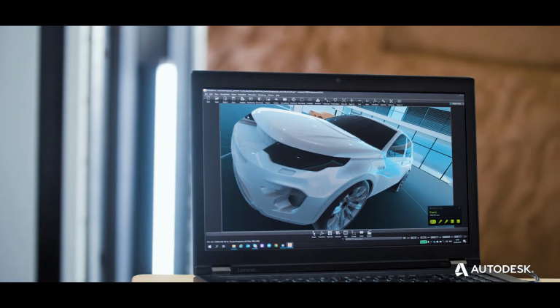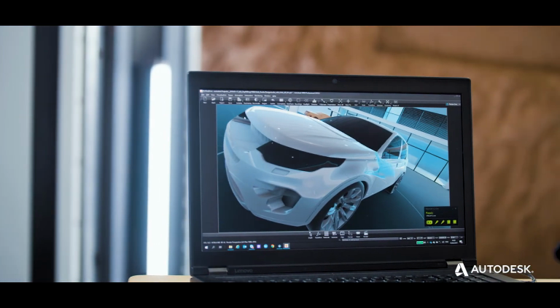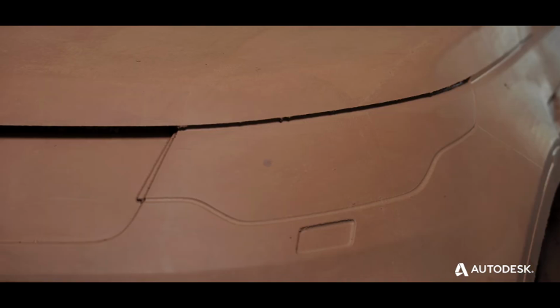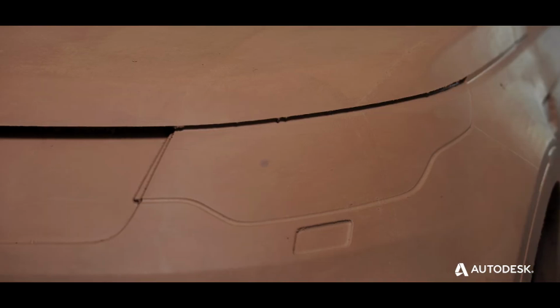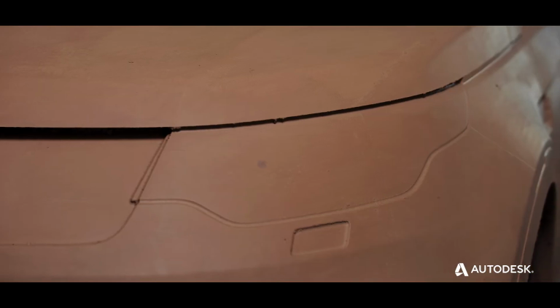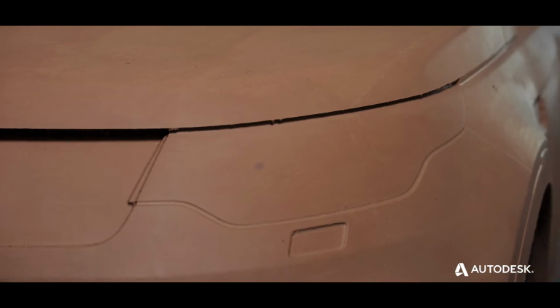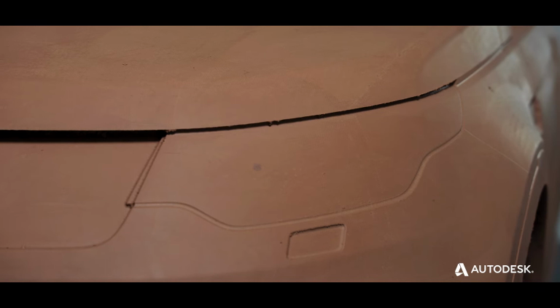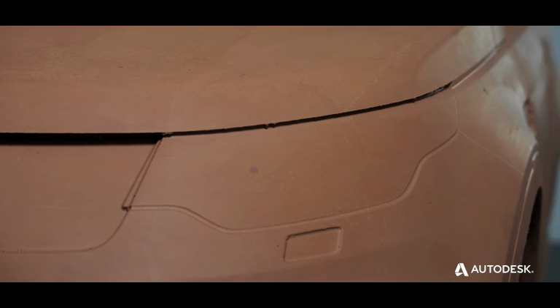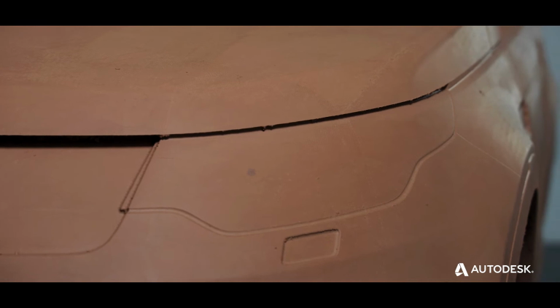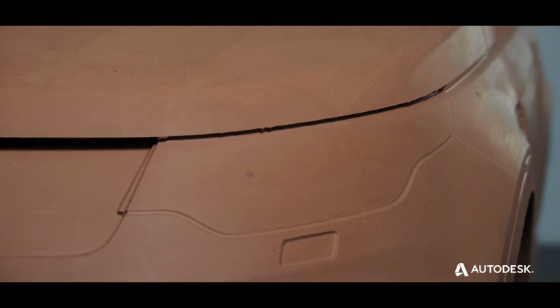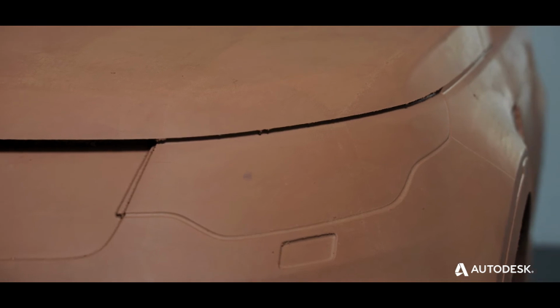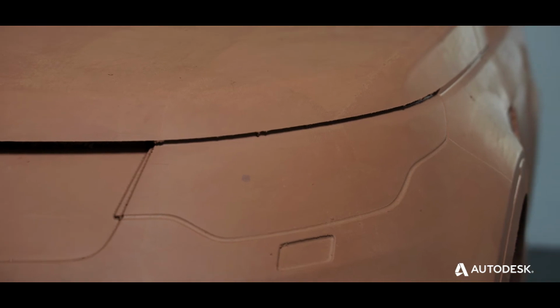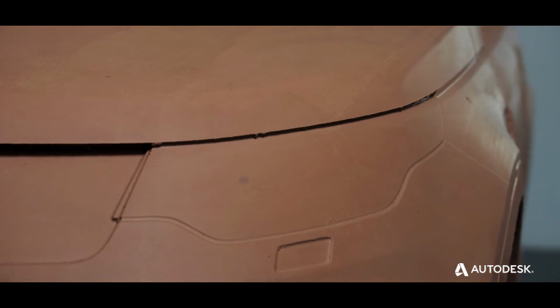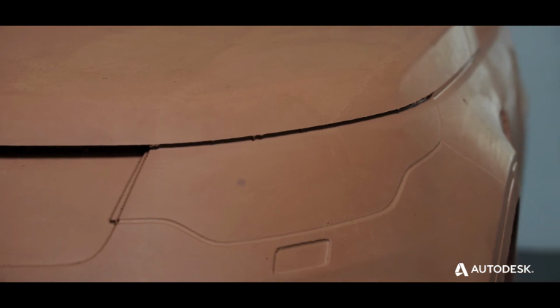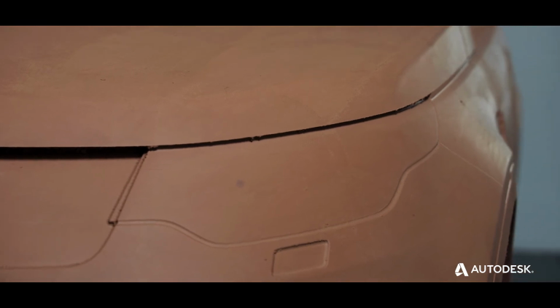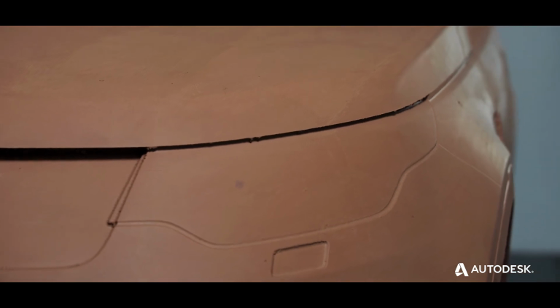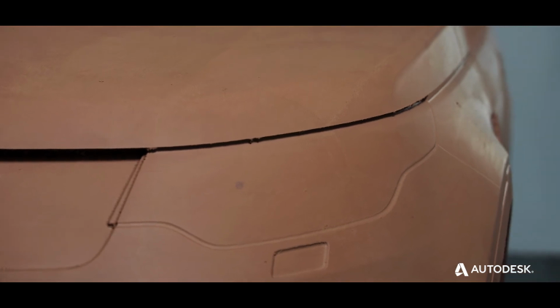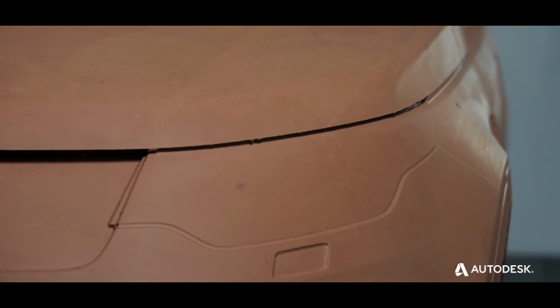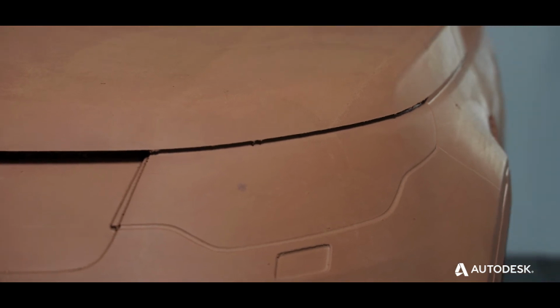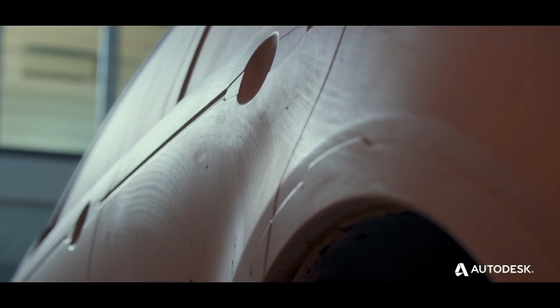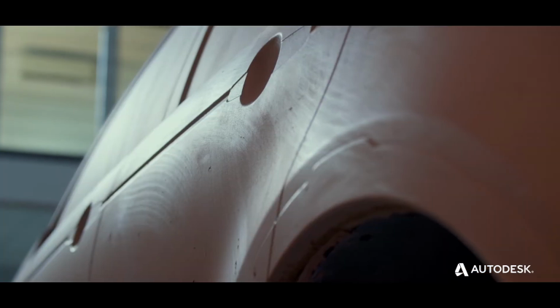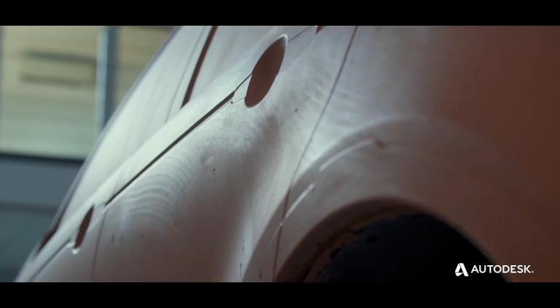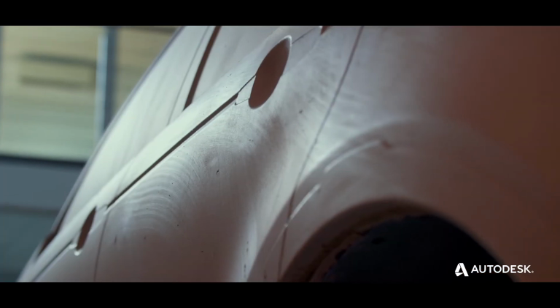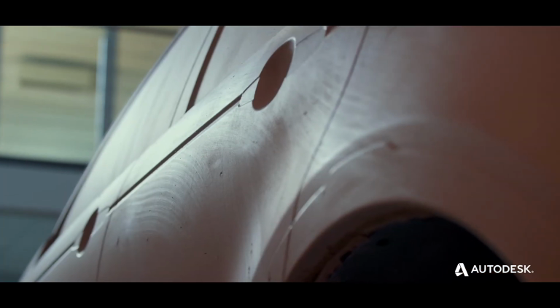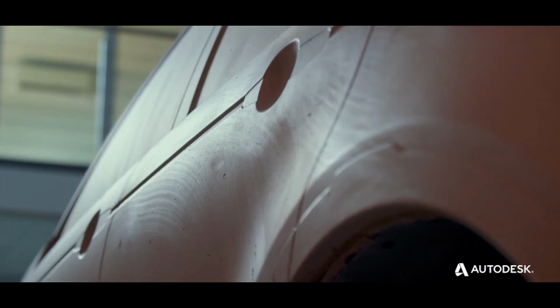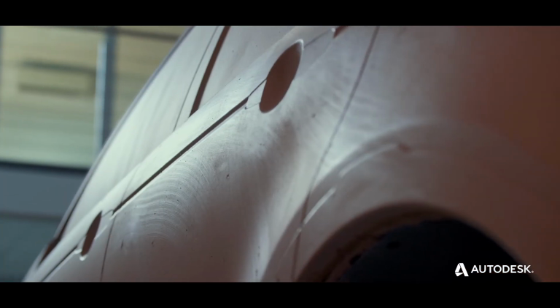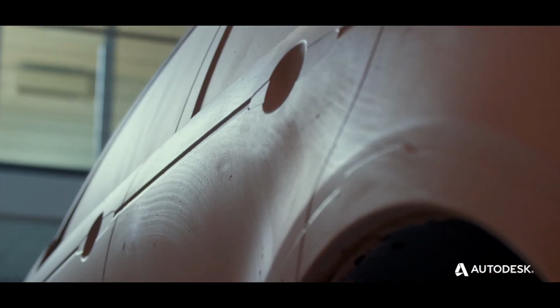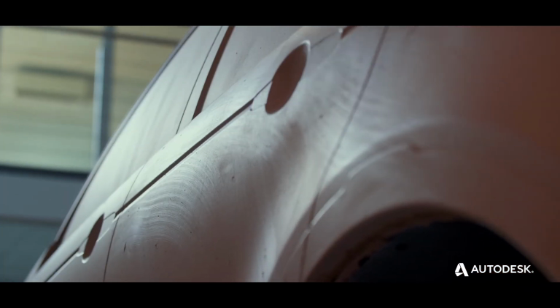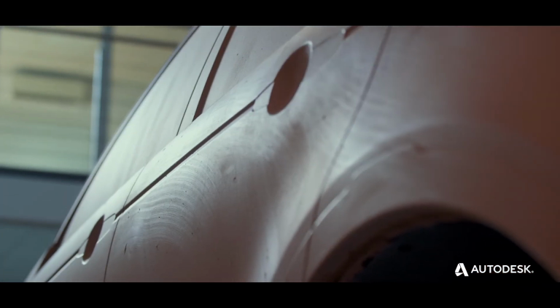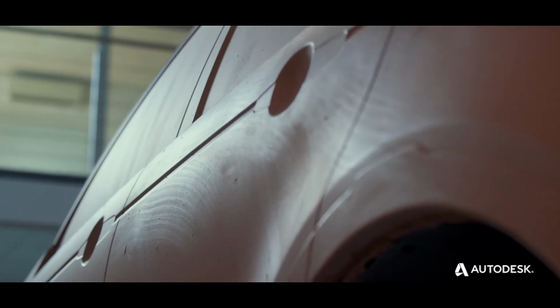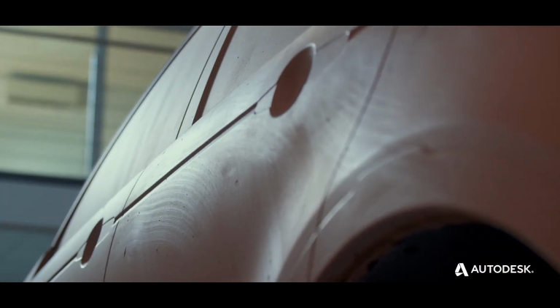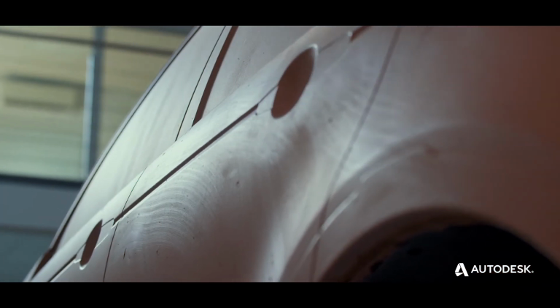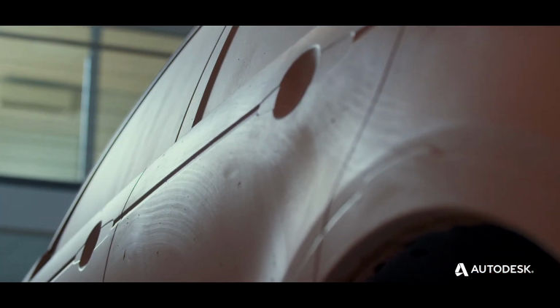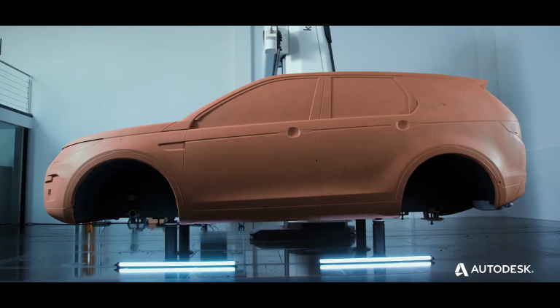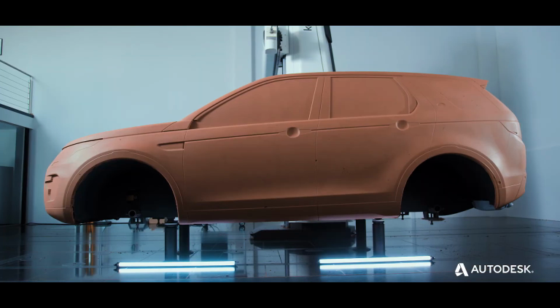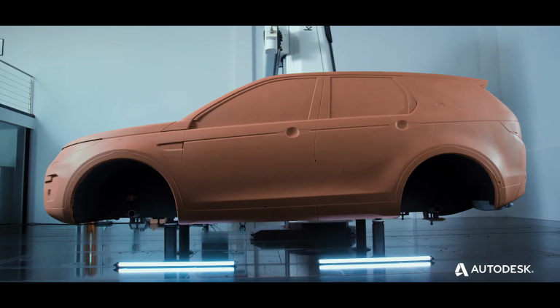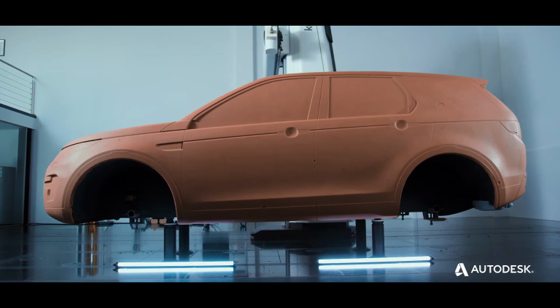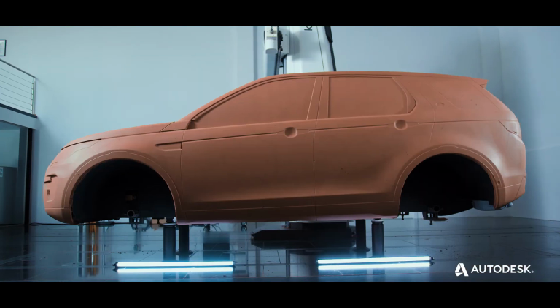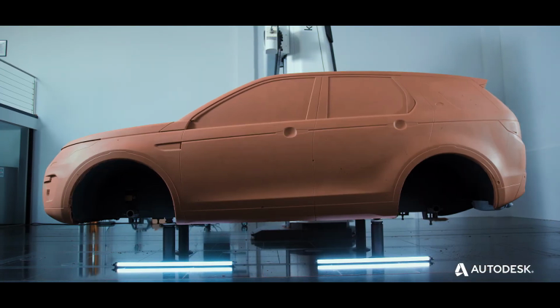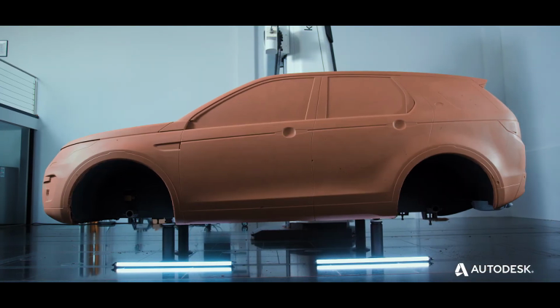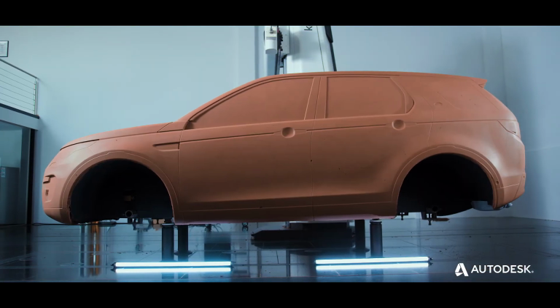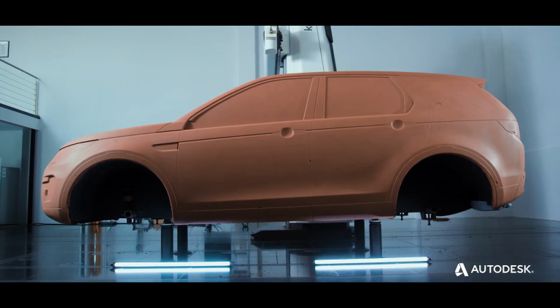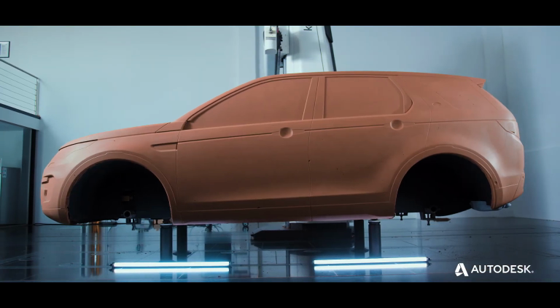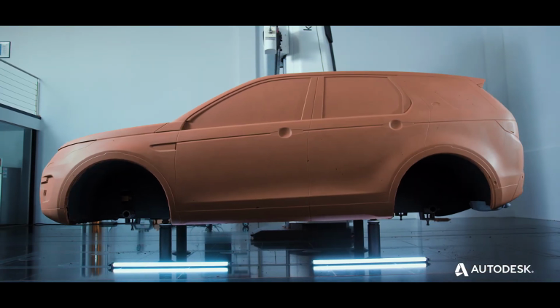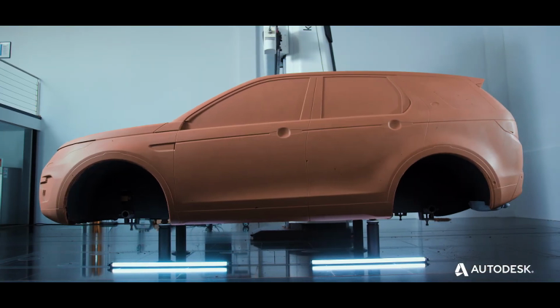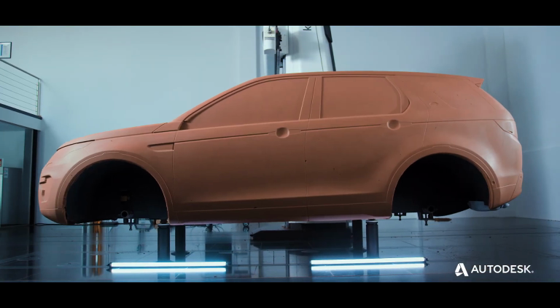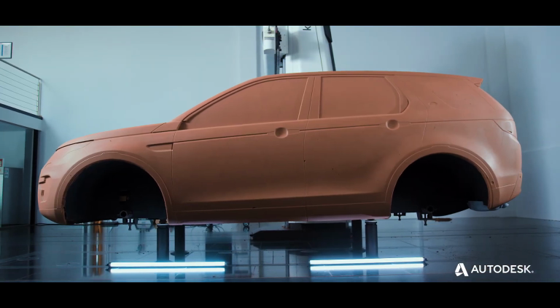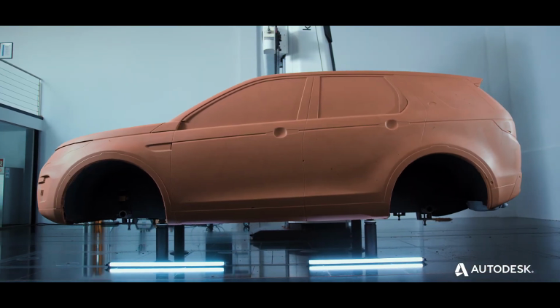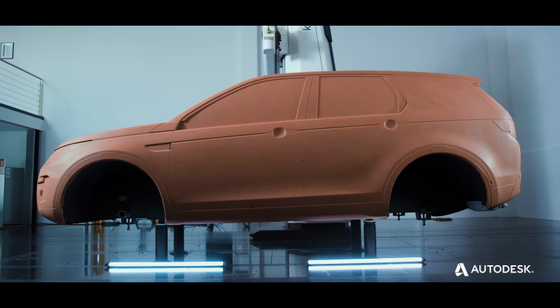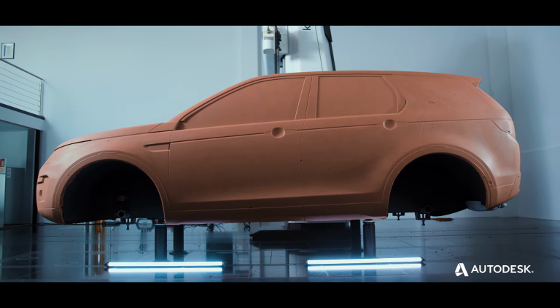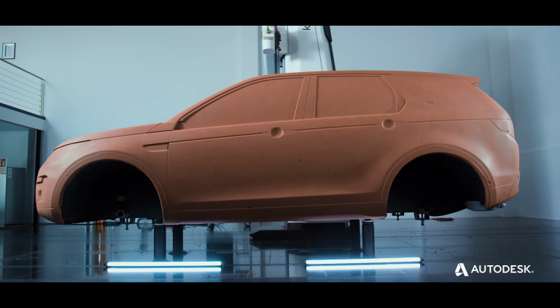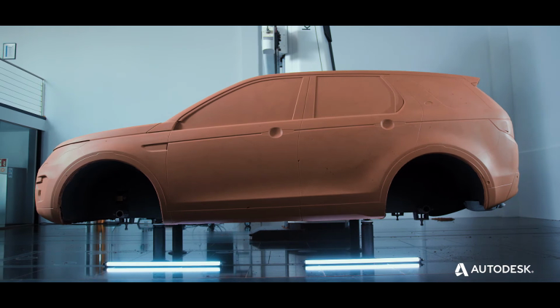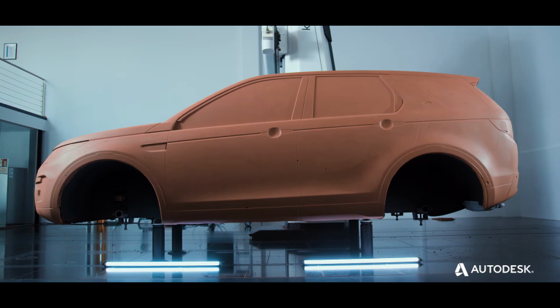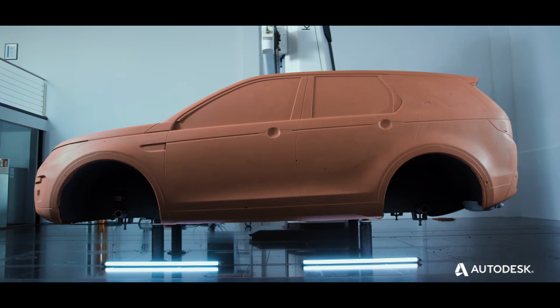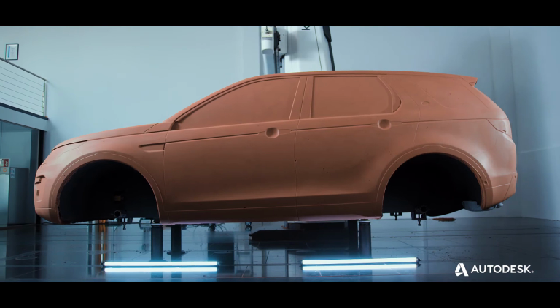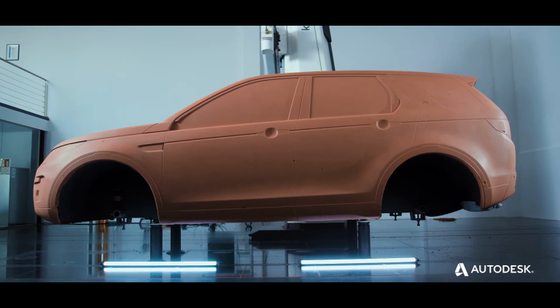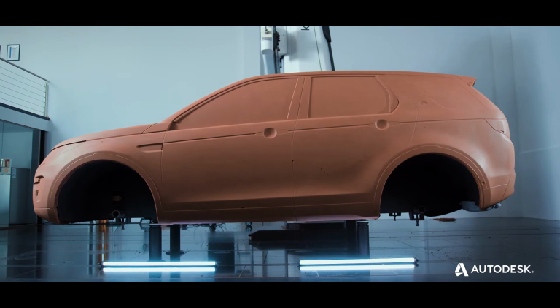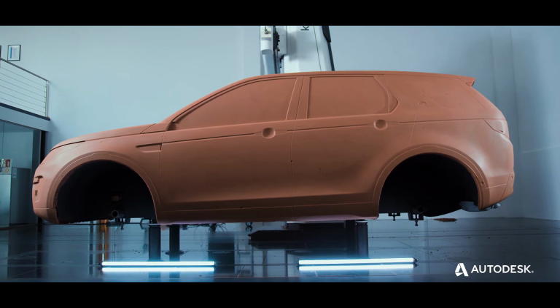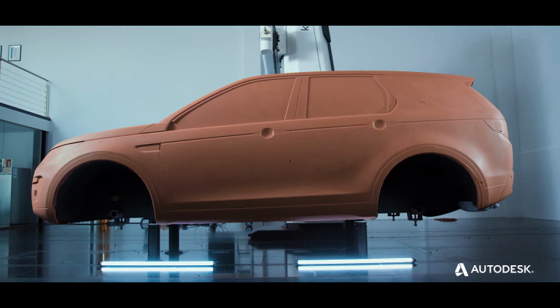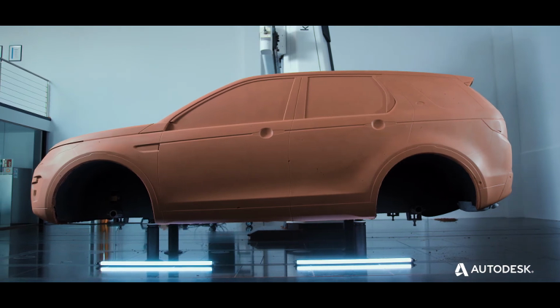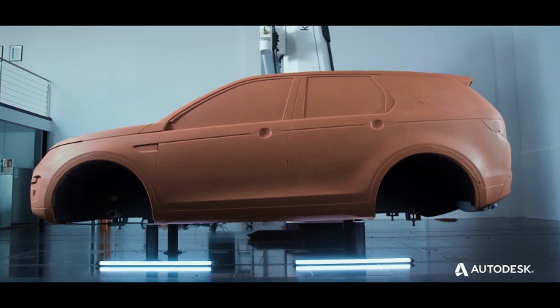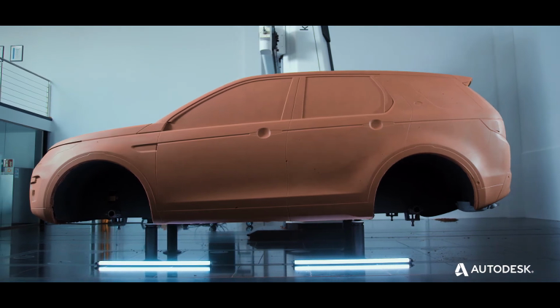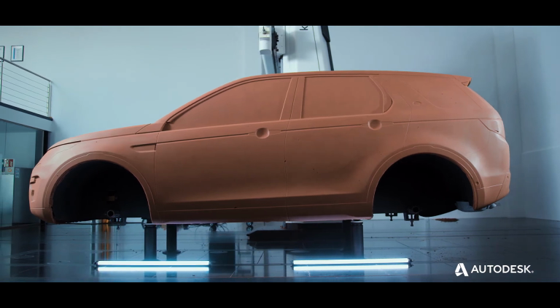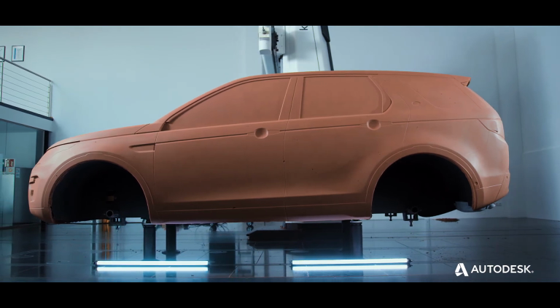Converge your design and manufacturing processes to build your studio and secure your place in the future of automotive design.